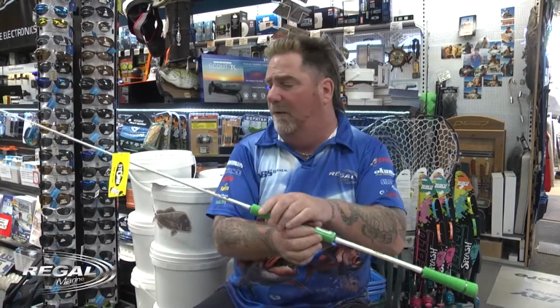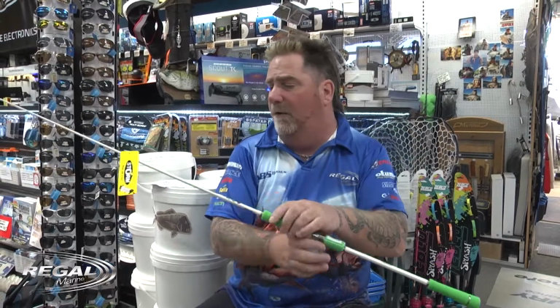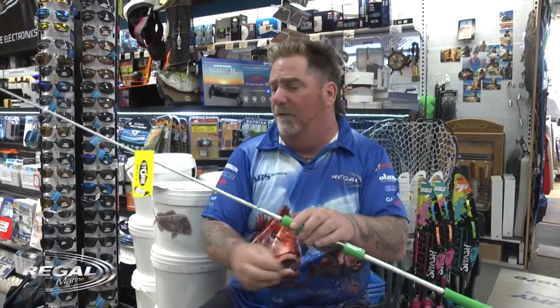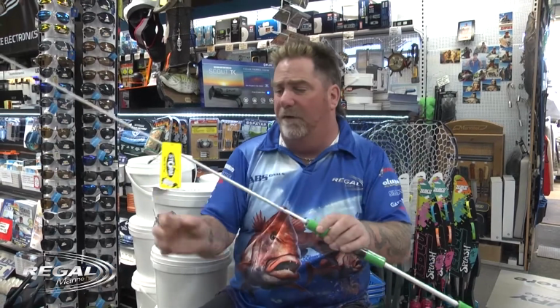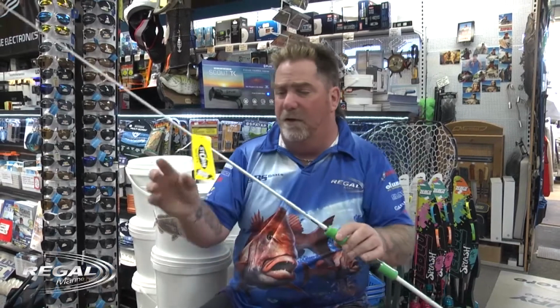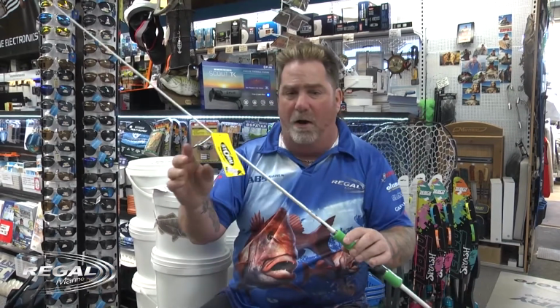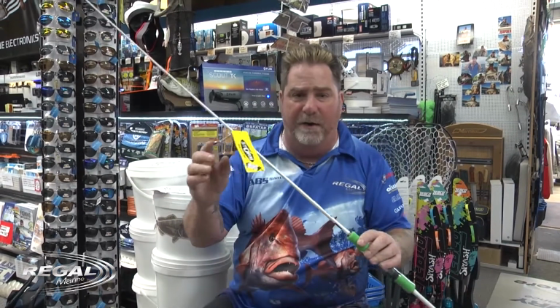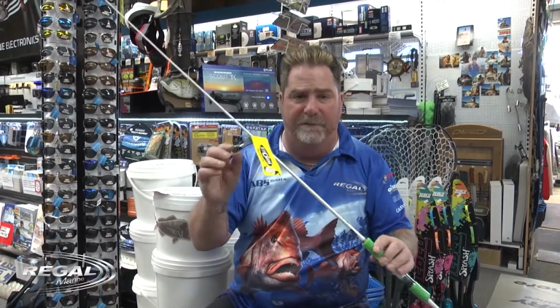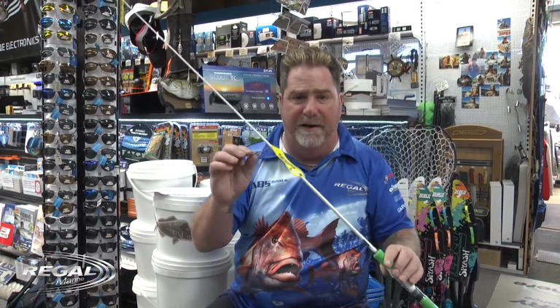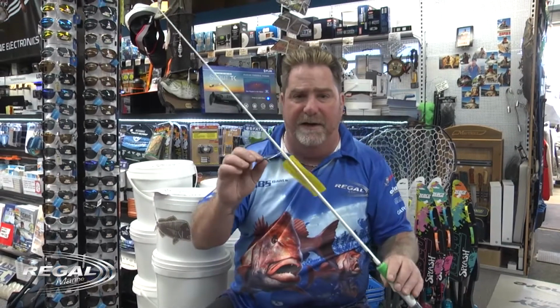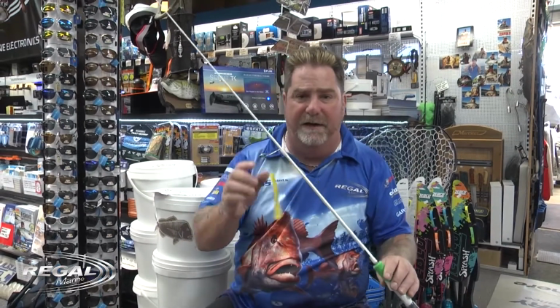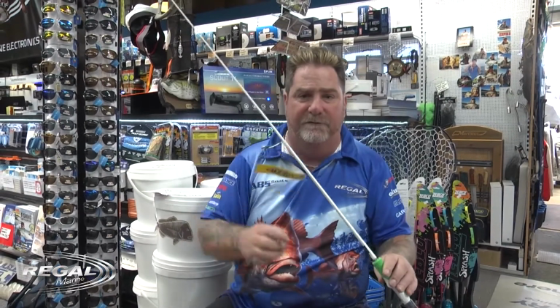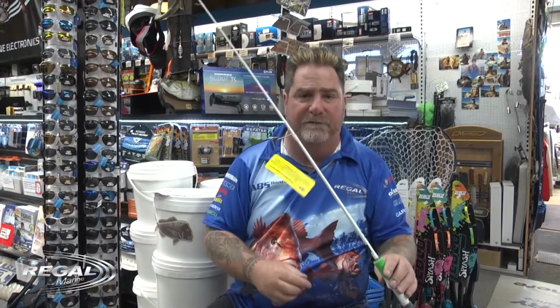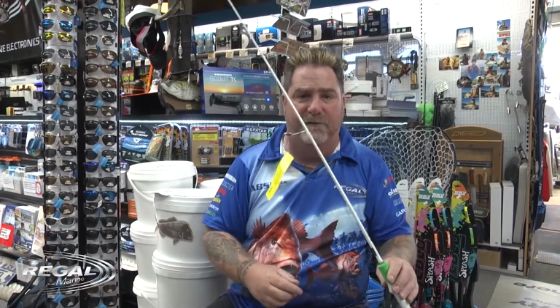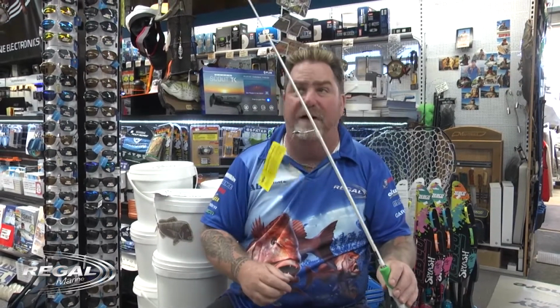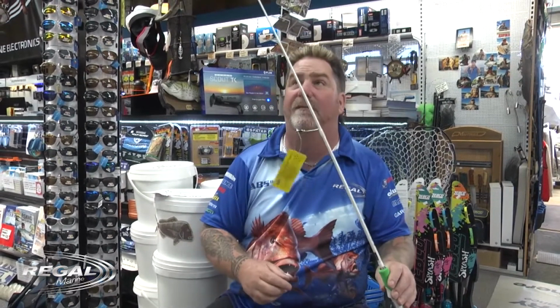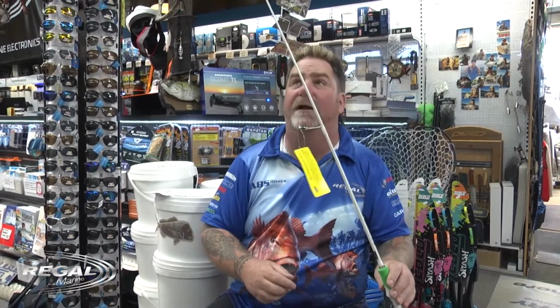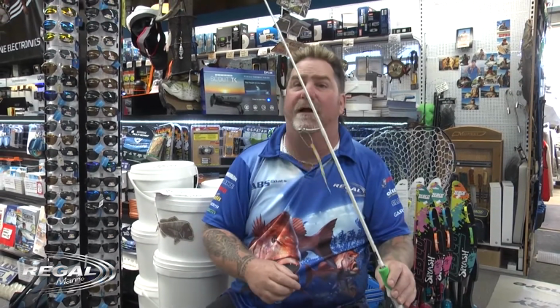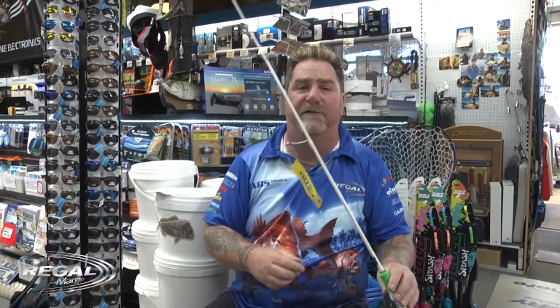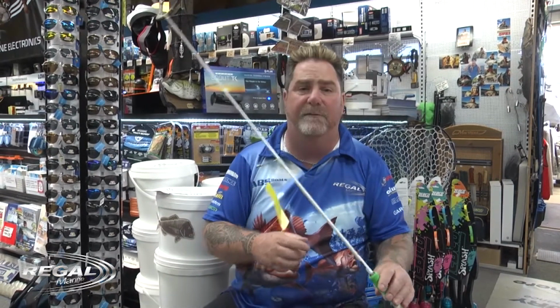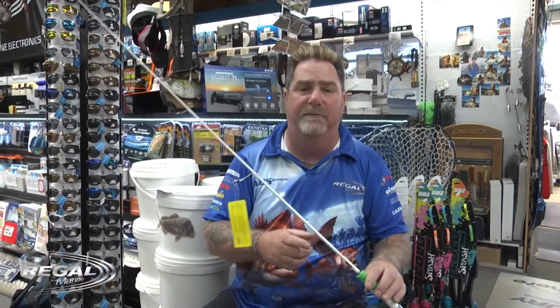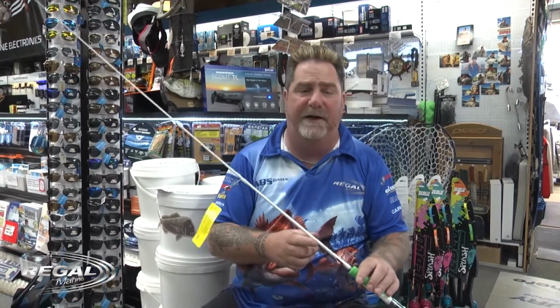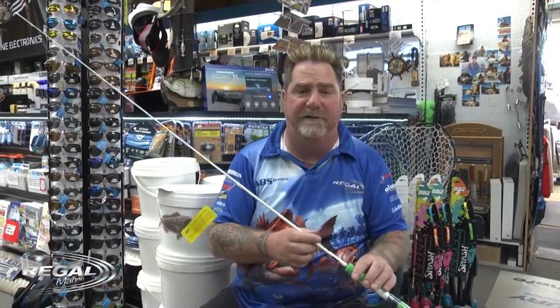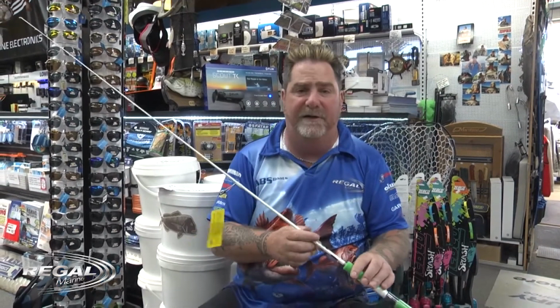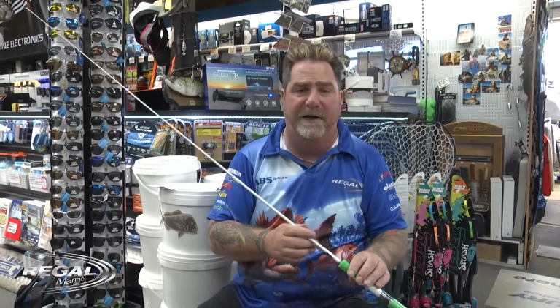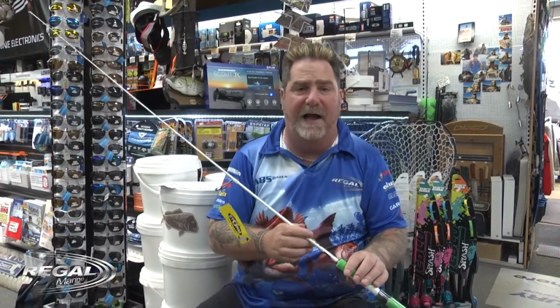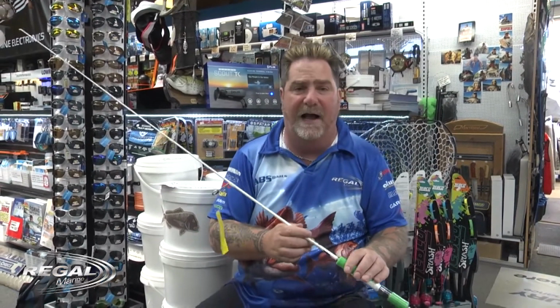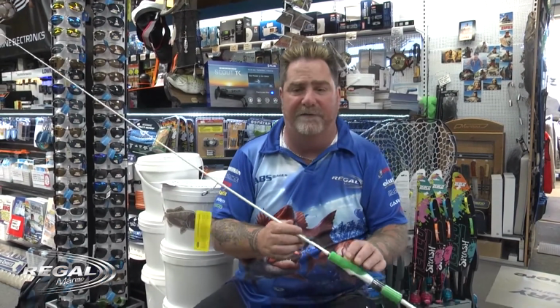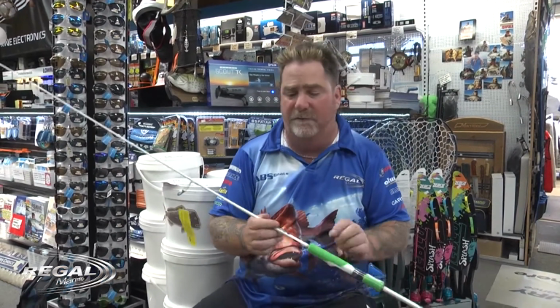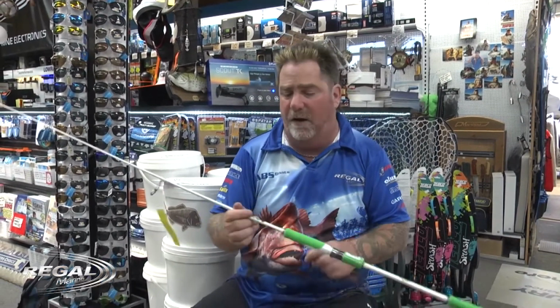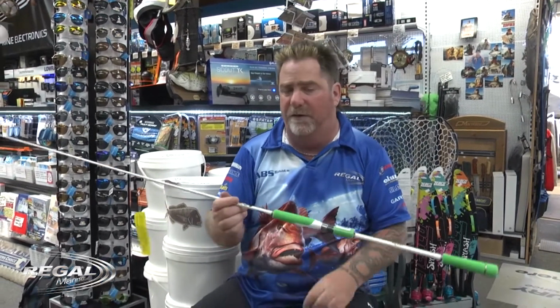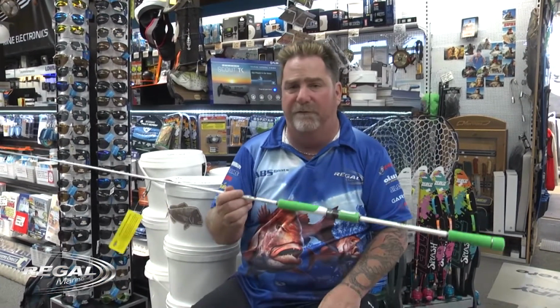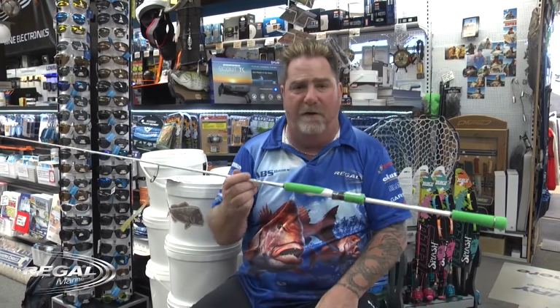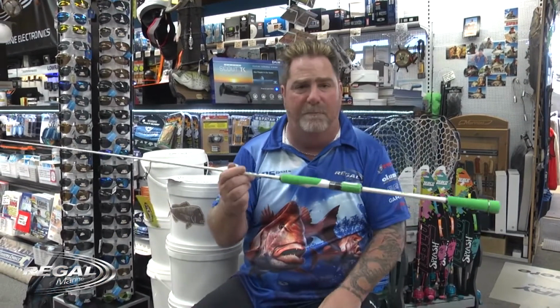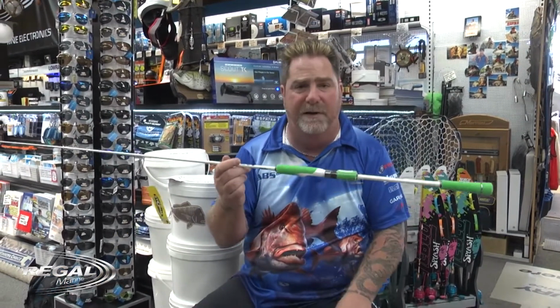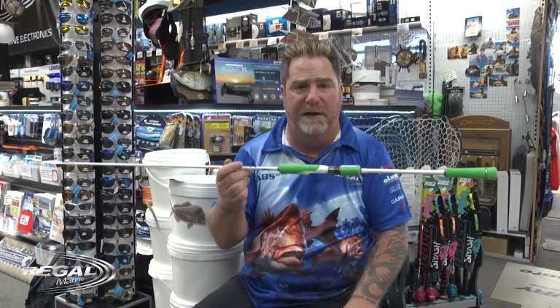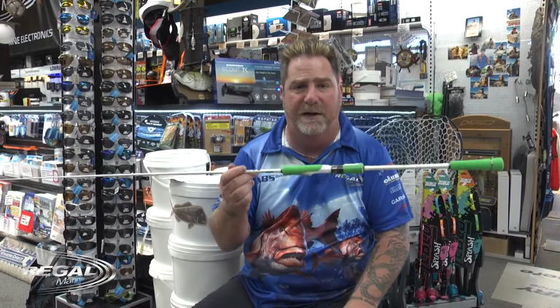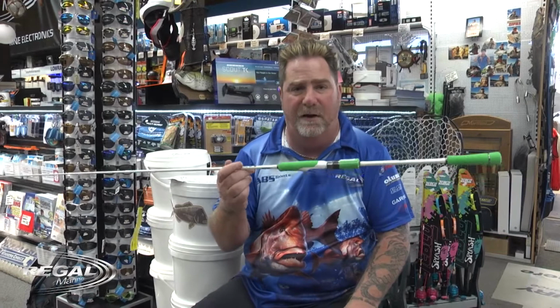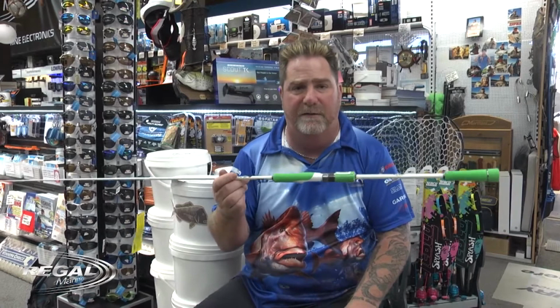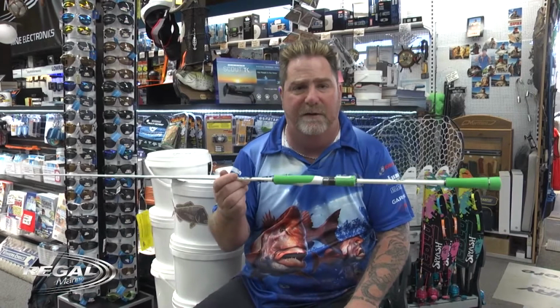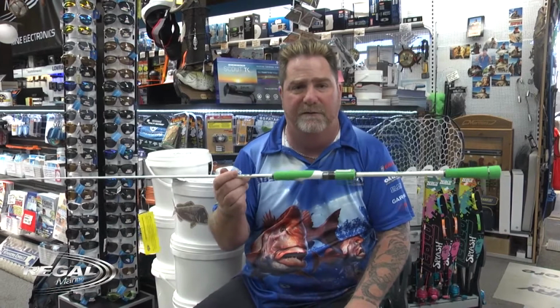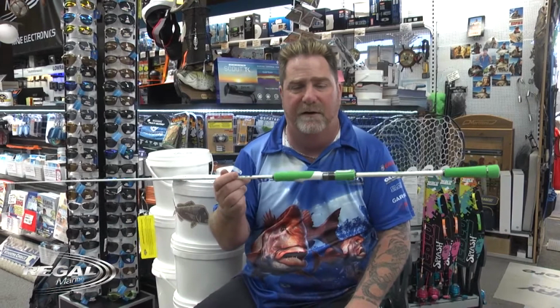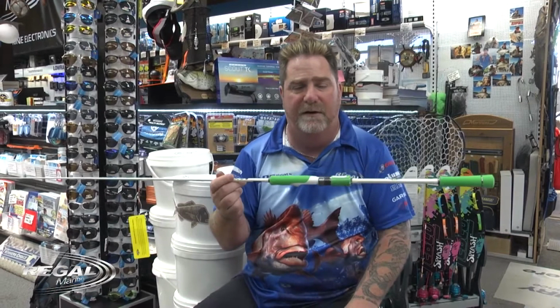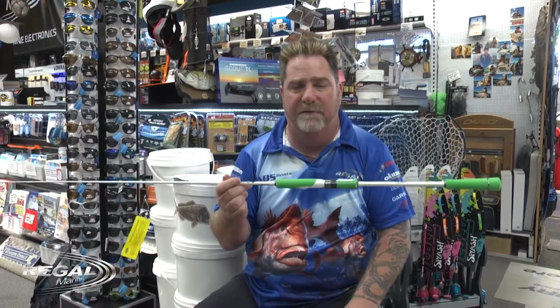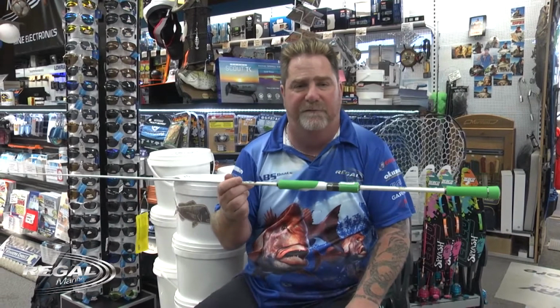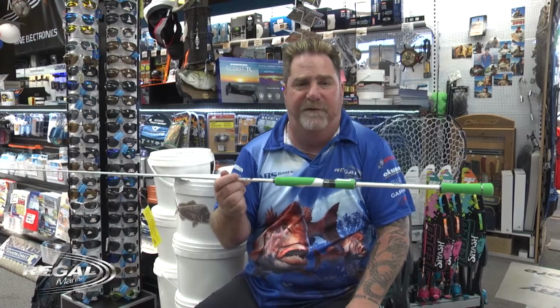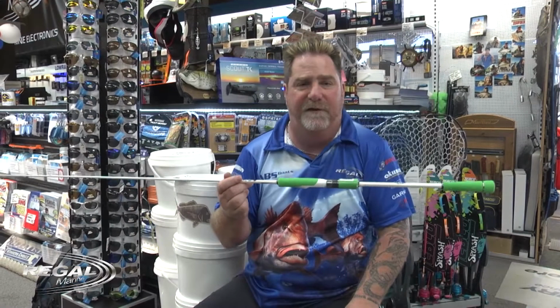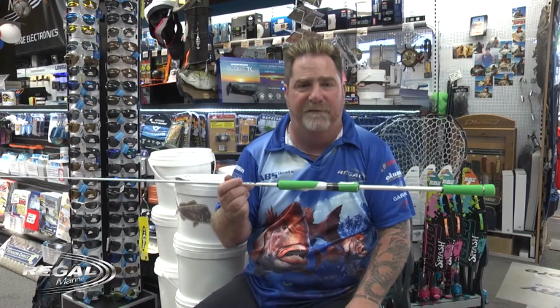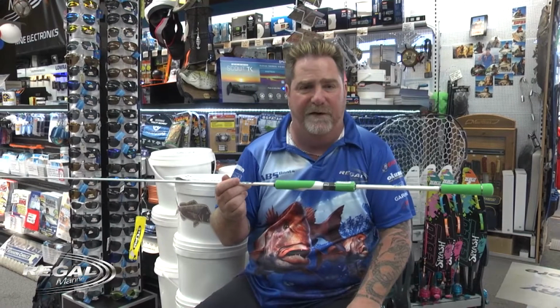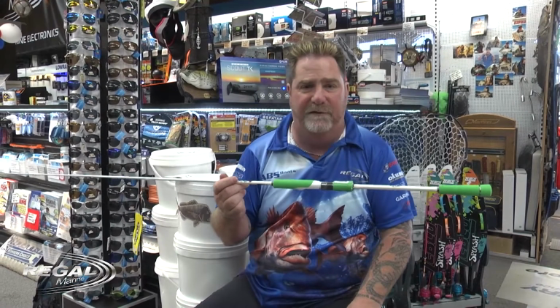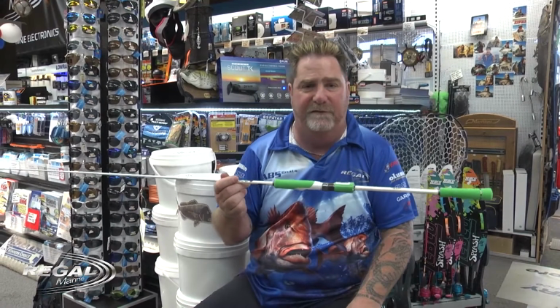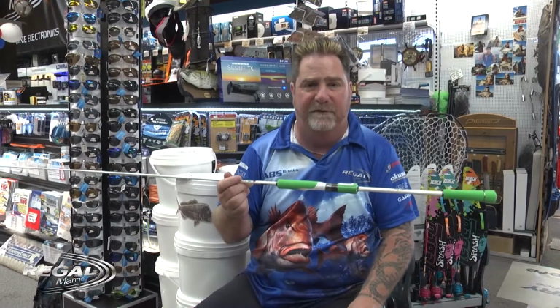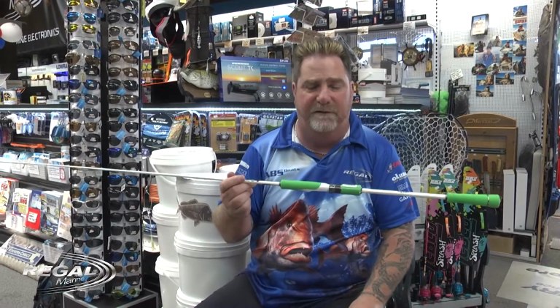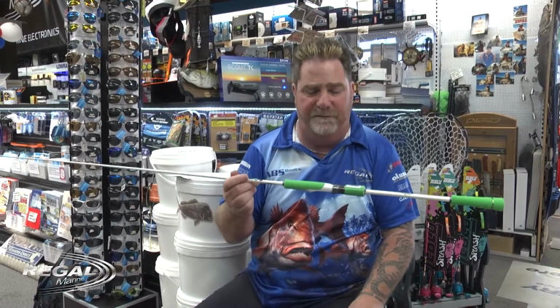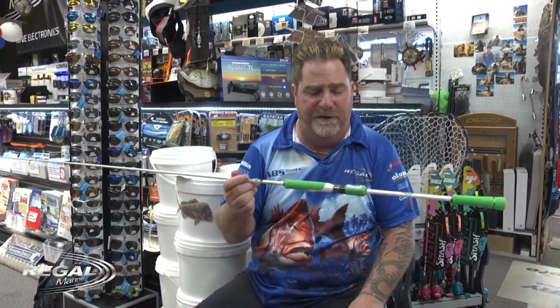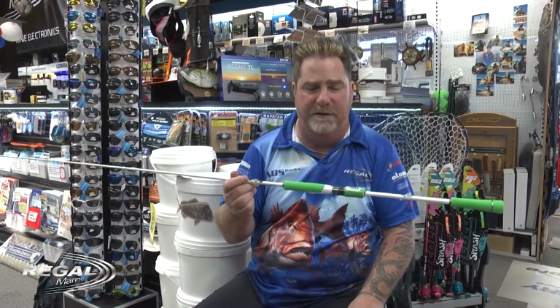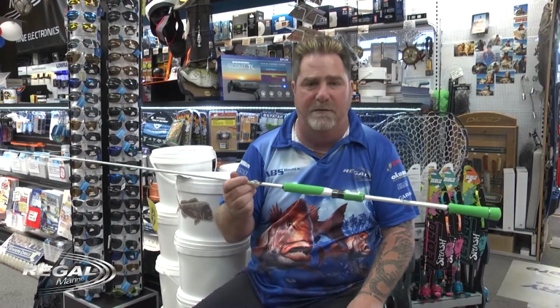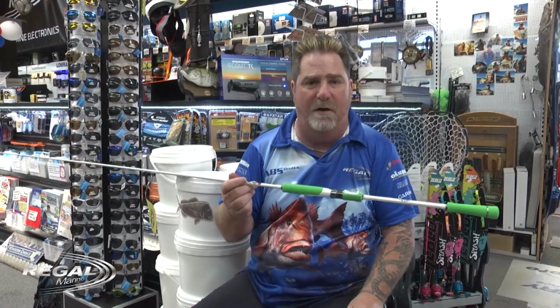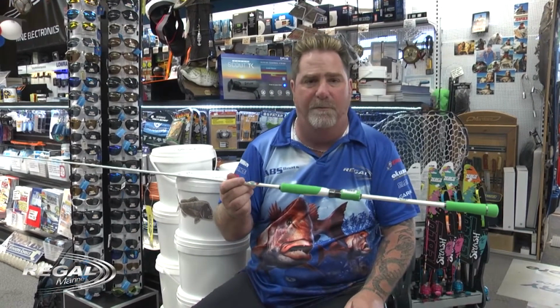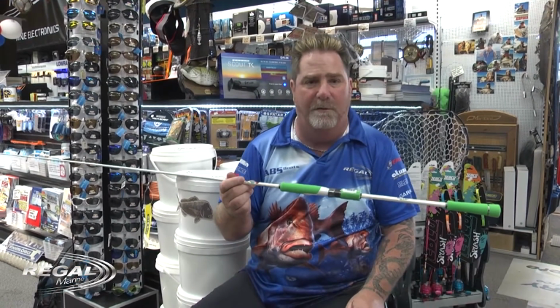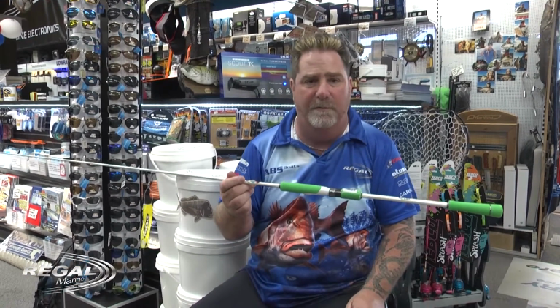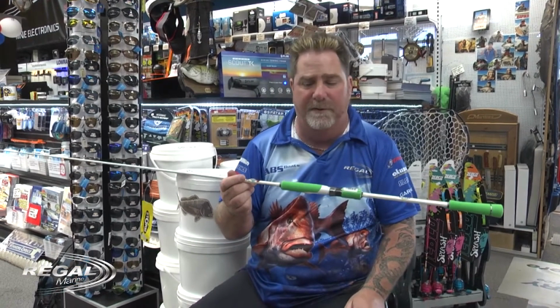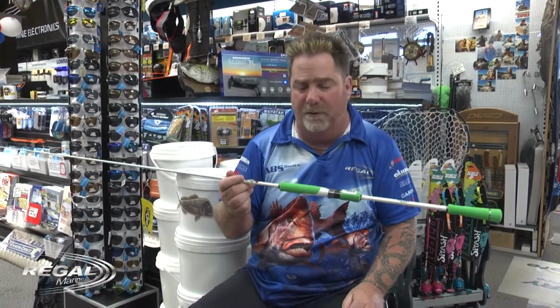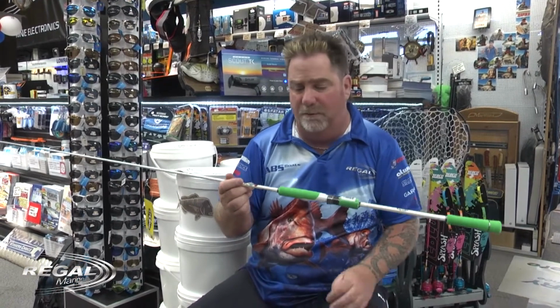The guides make it extremely easy to cast. I can throw a pillie like this — 50 feet, 60 feet — no problem at all.